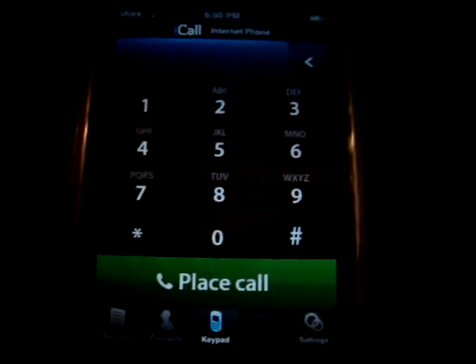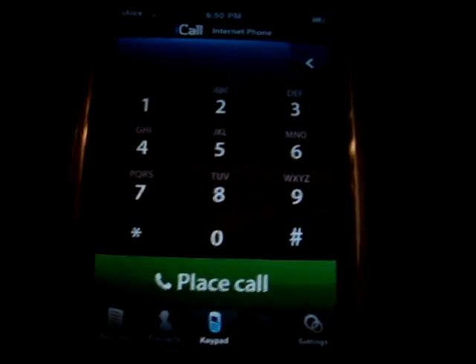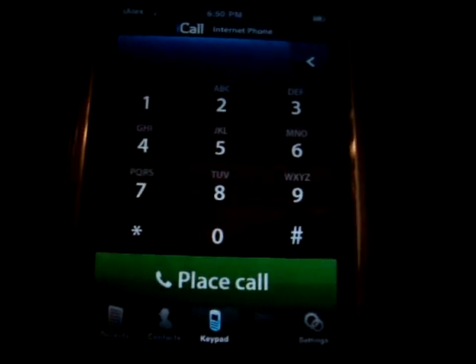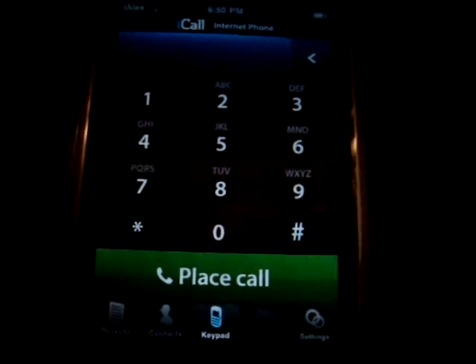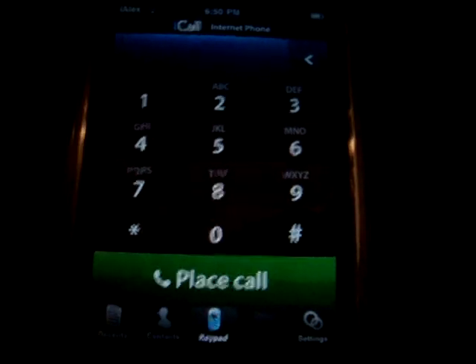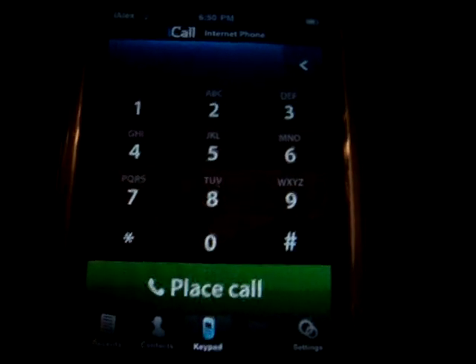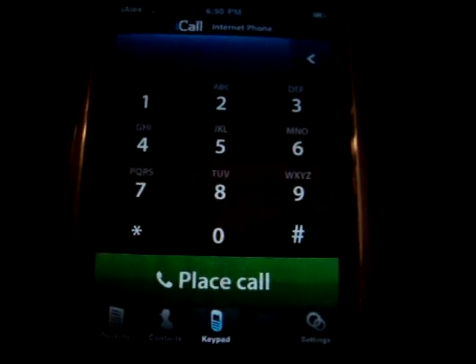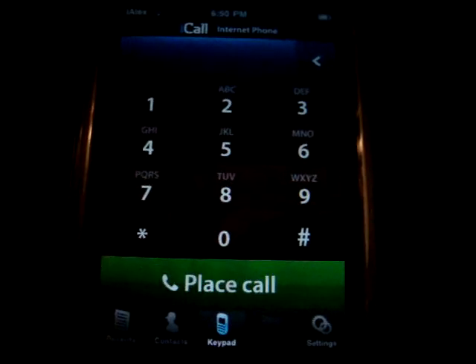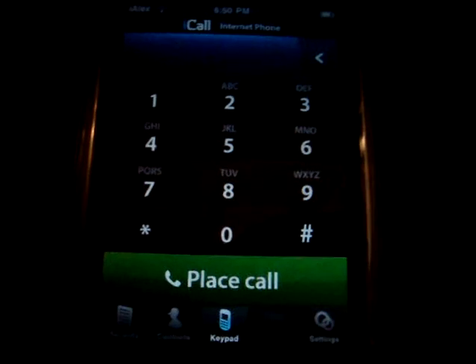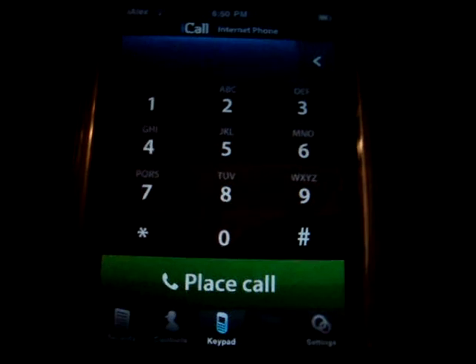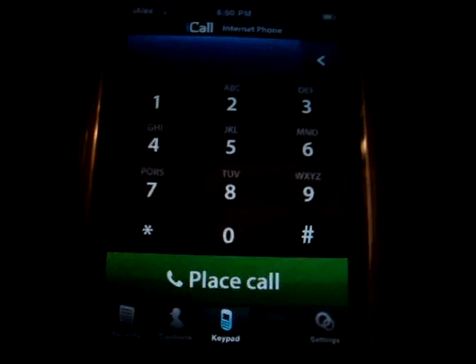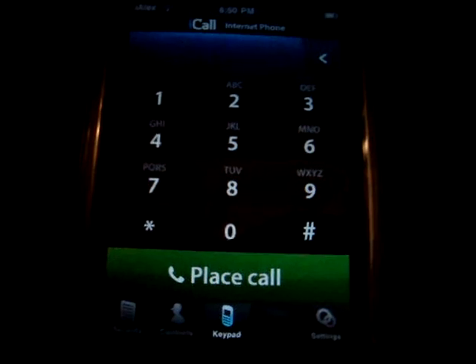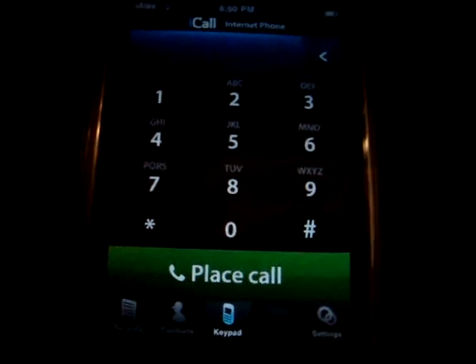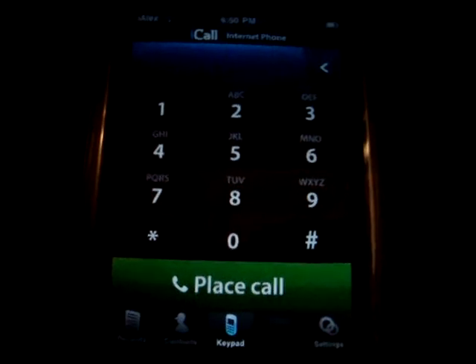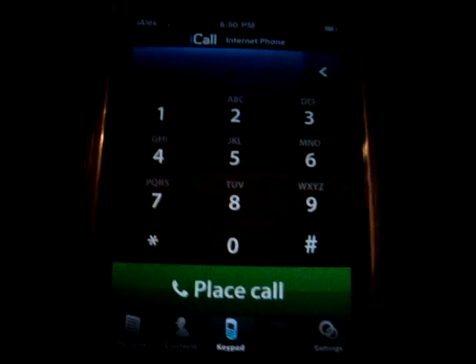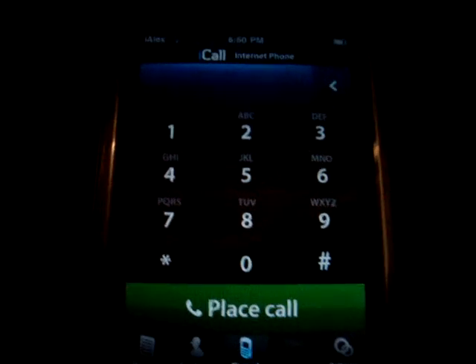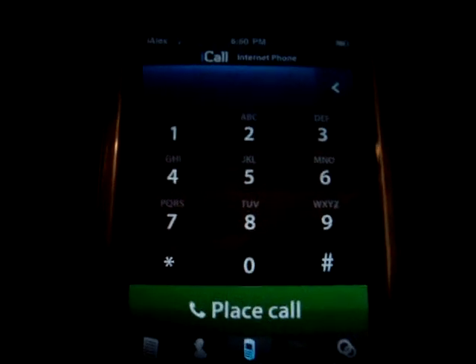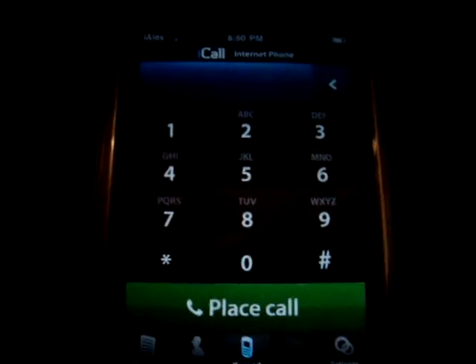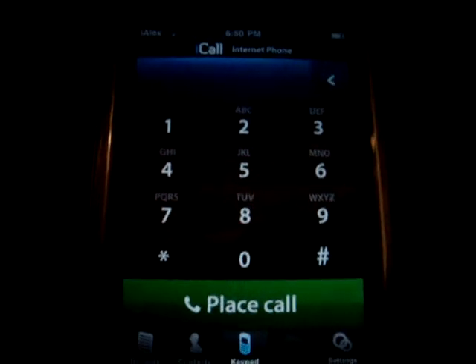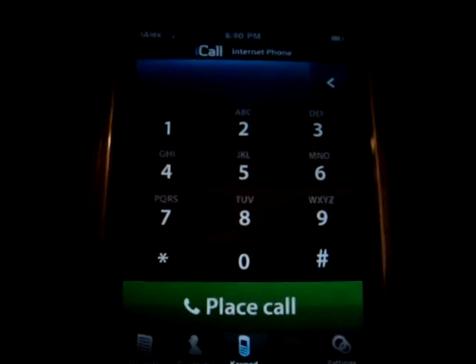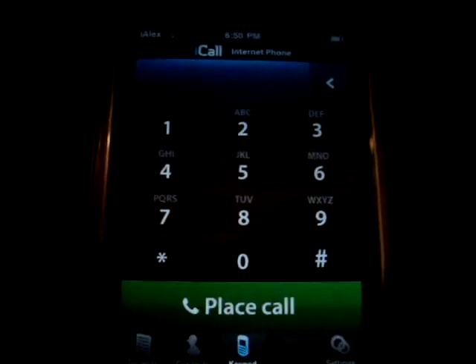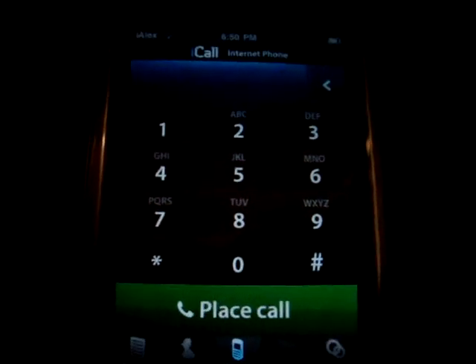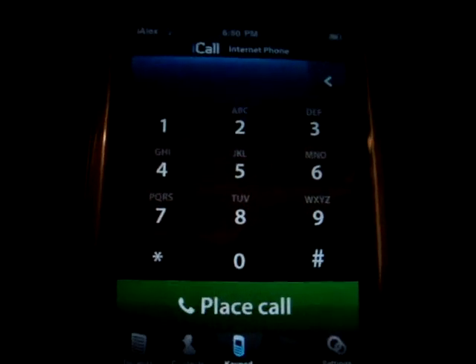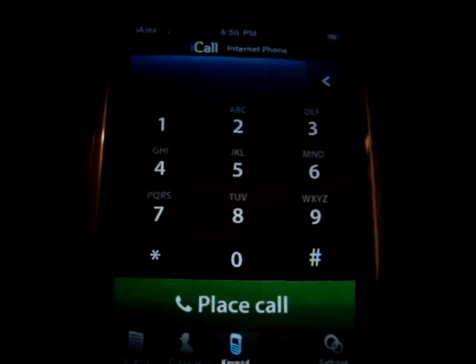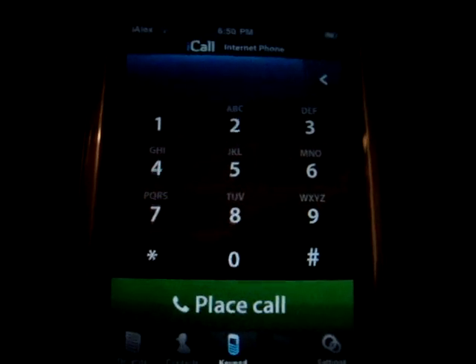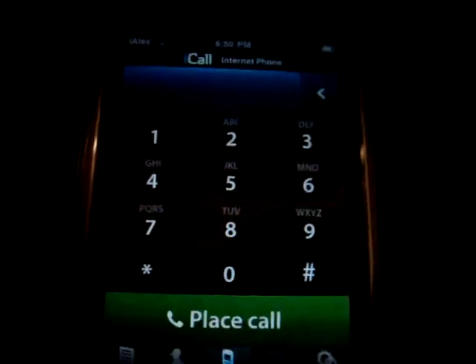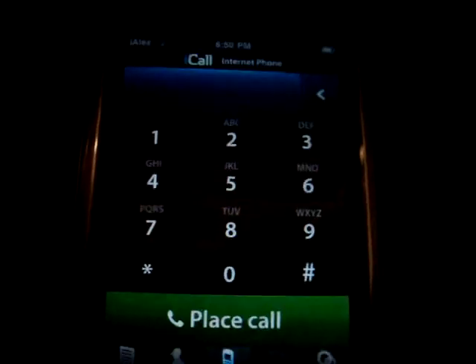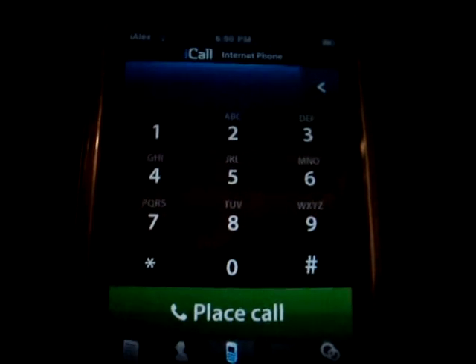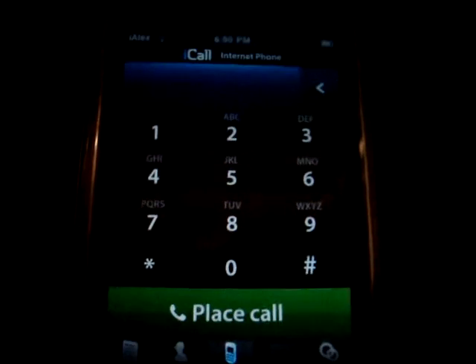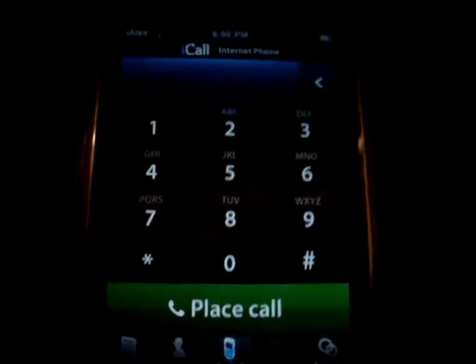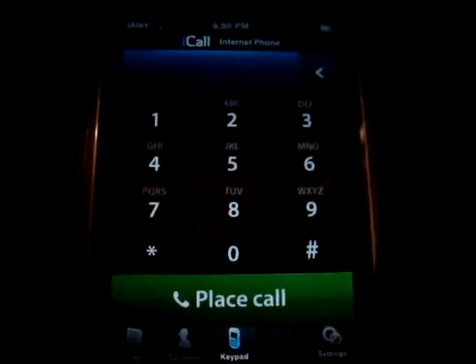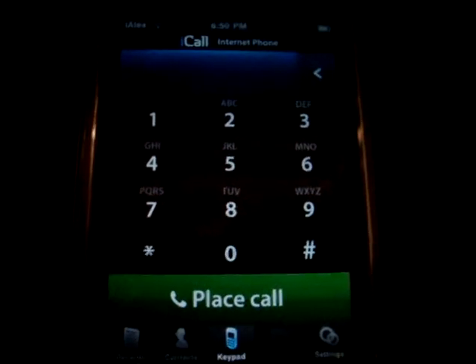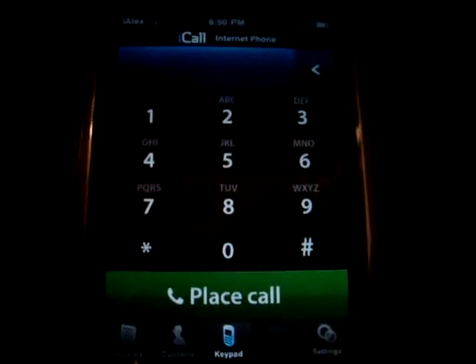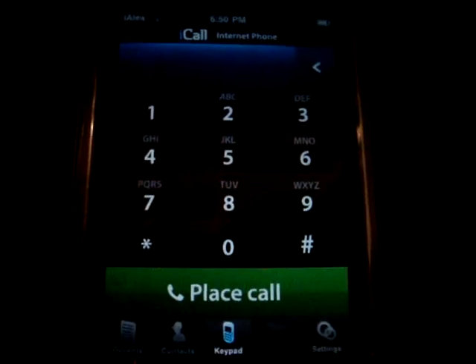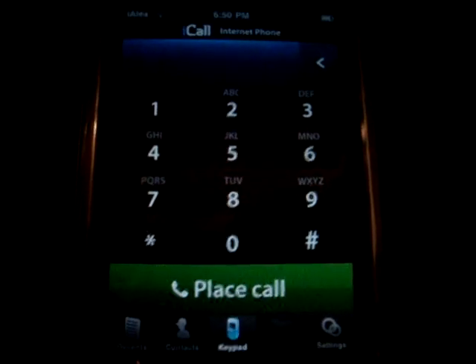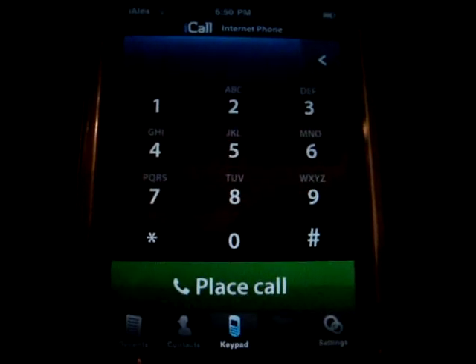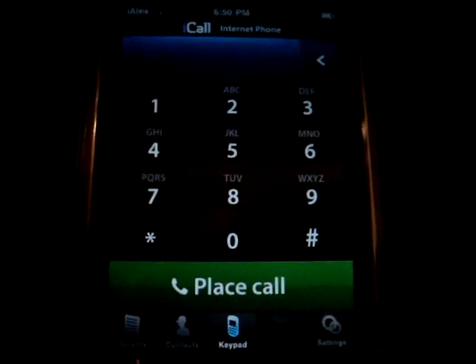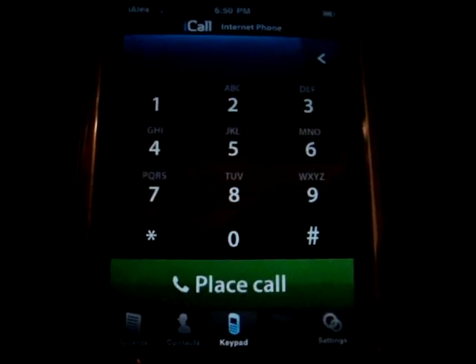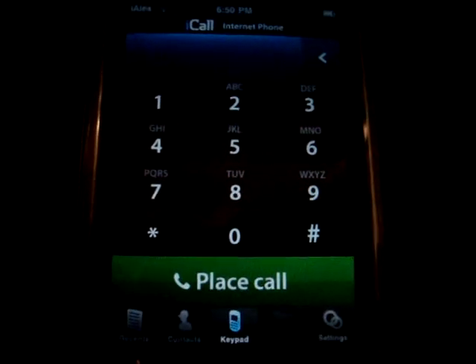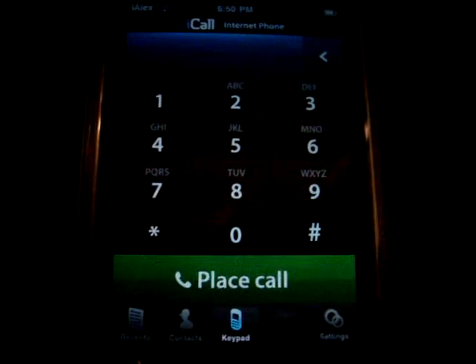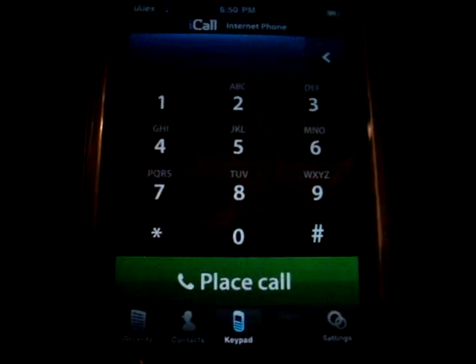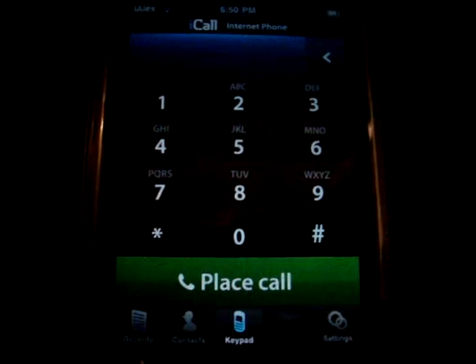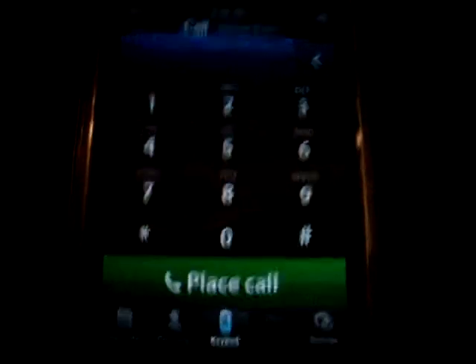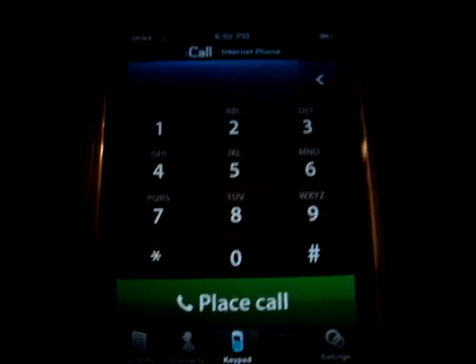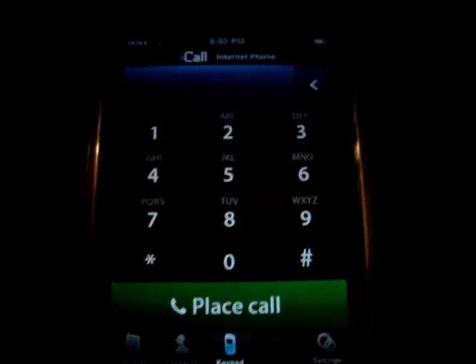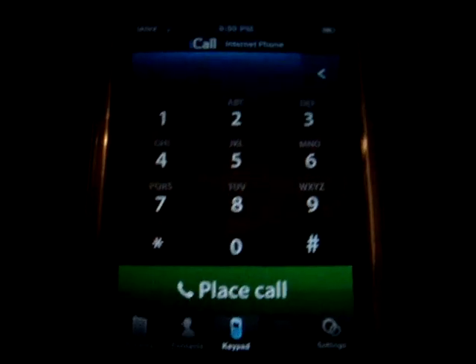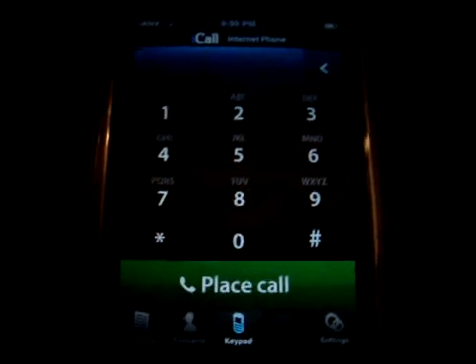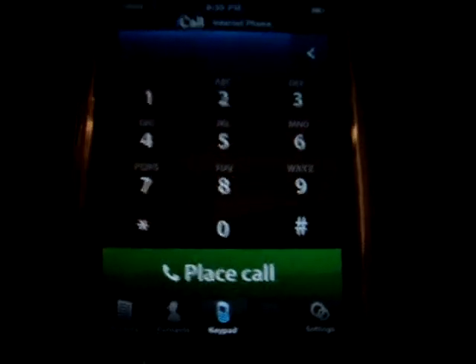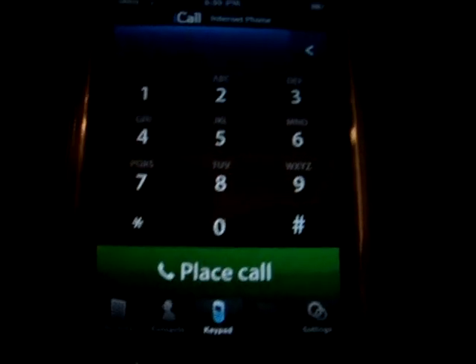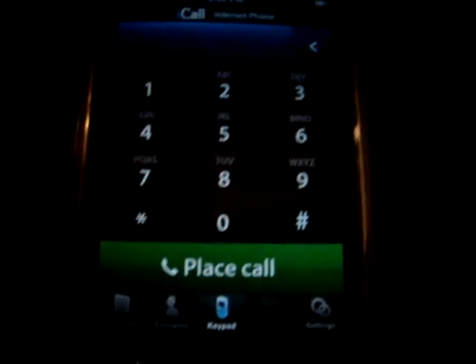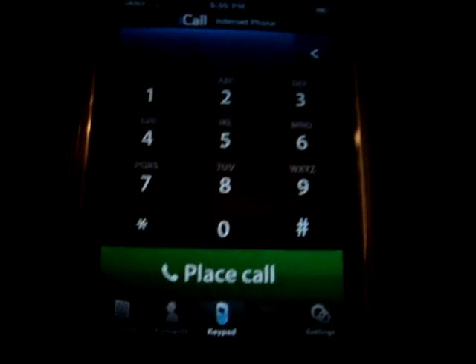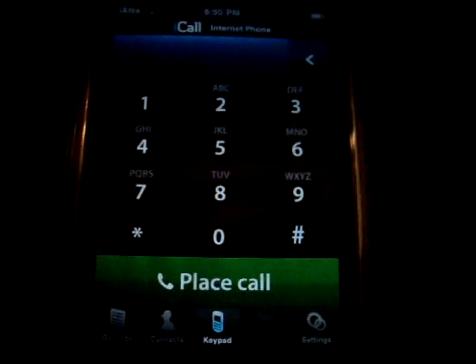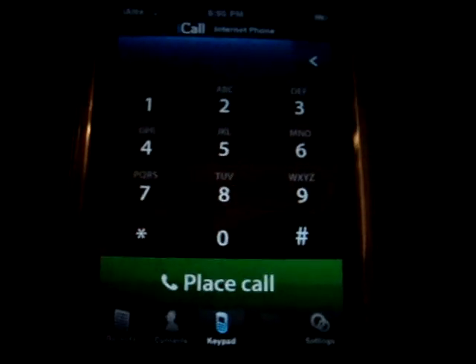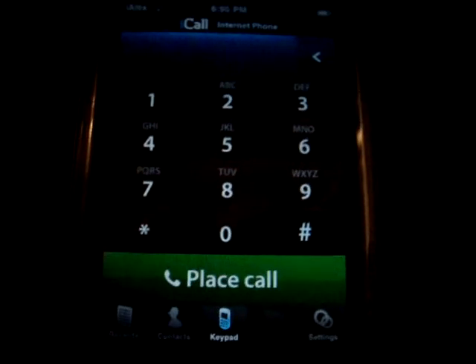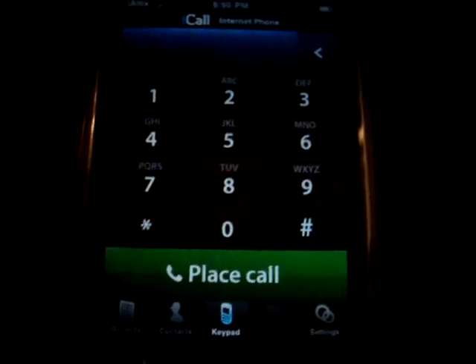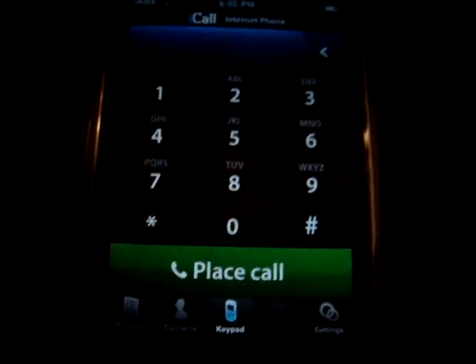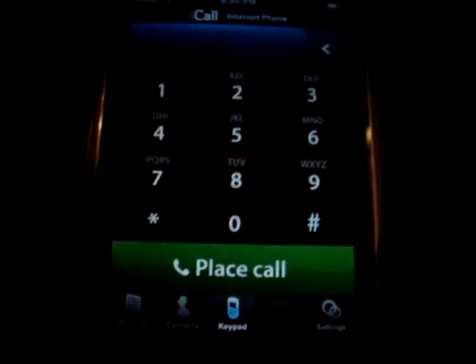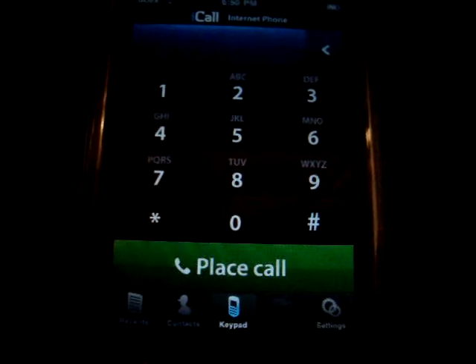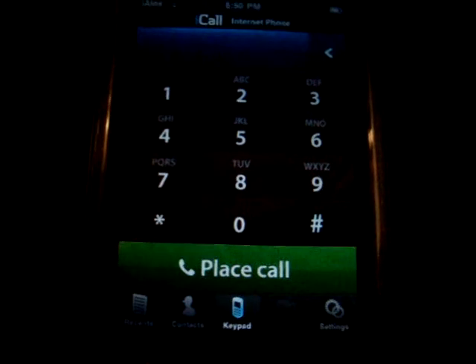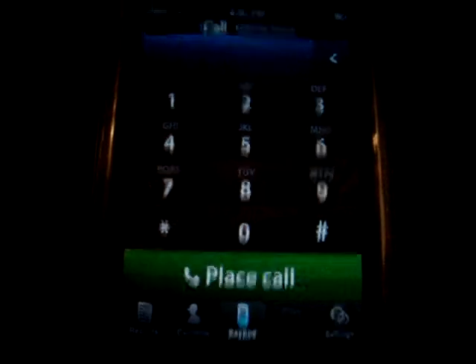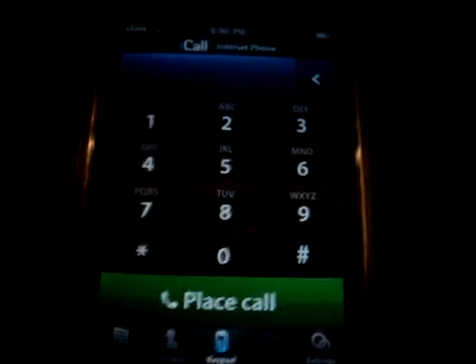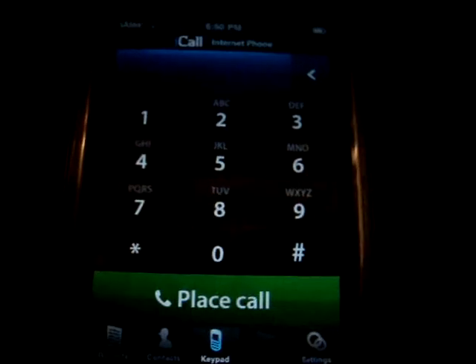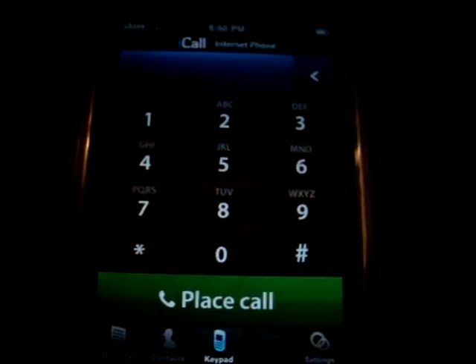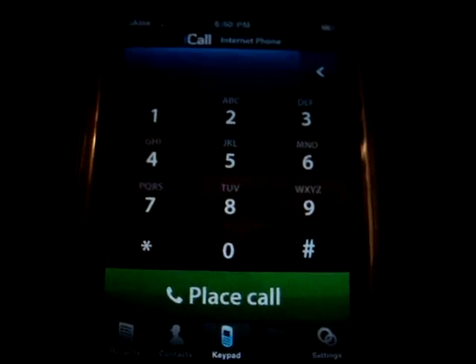This app basically gives you free calls to anywhere in the US and I think also Canada.